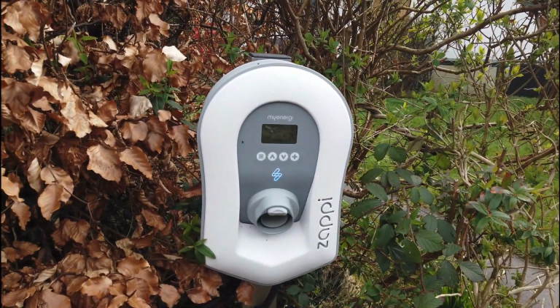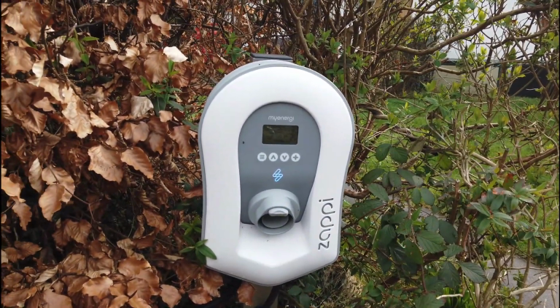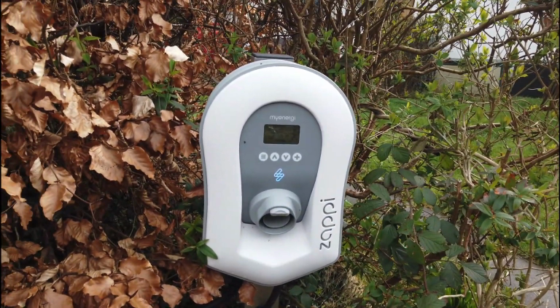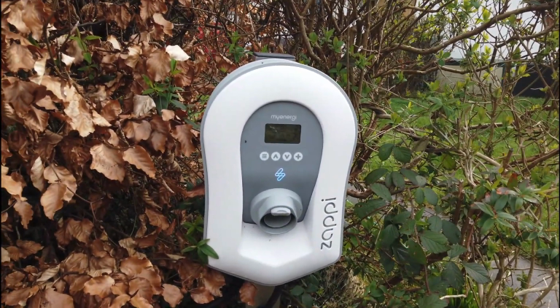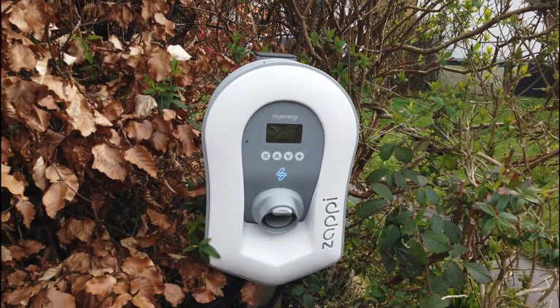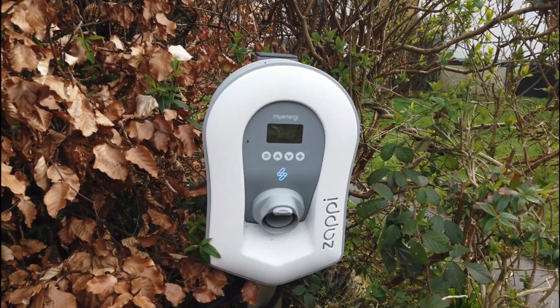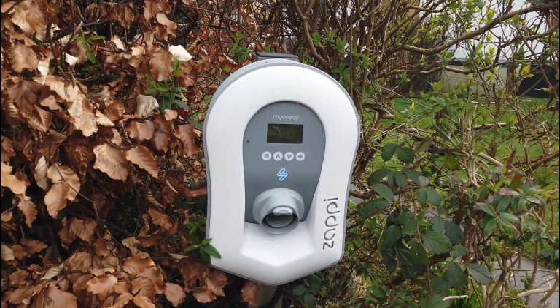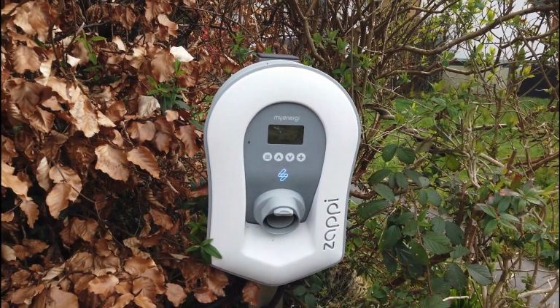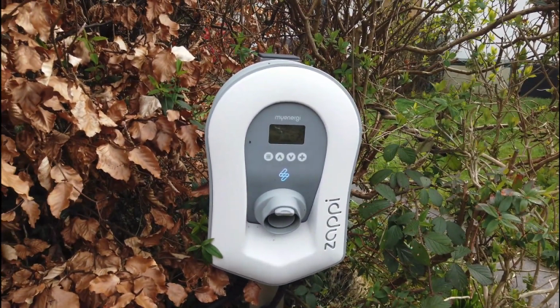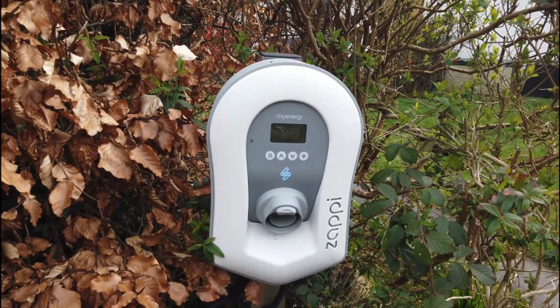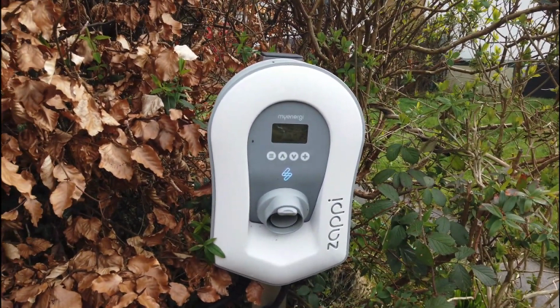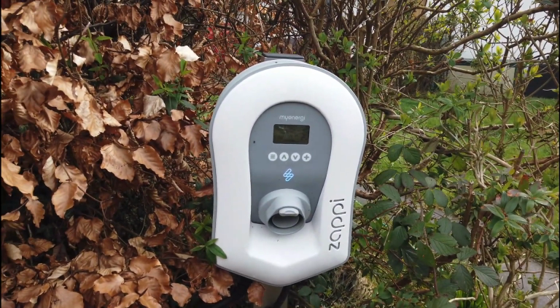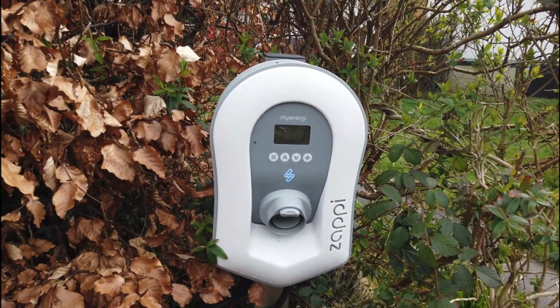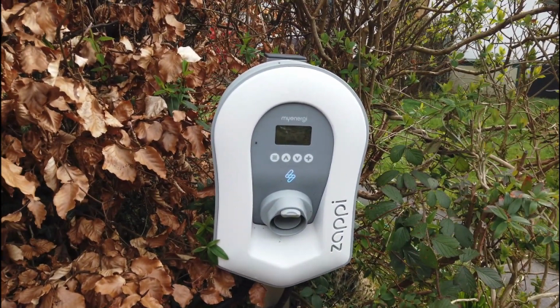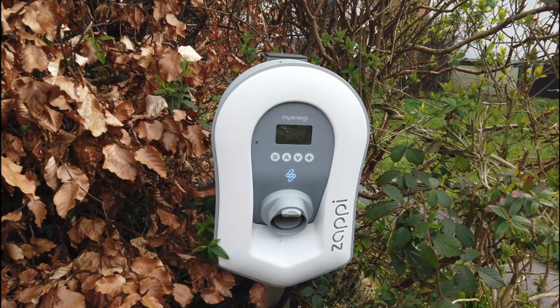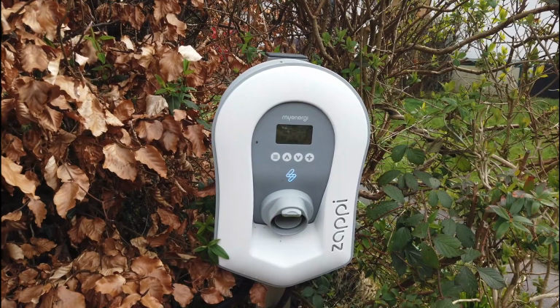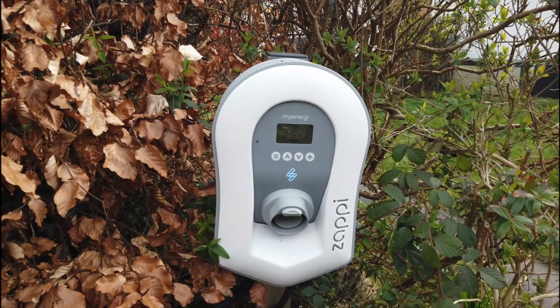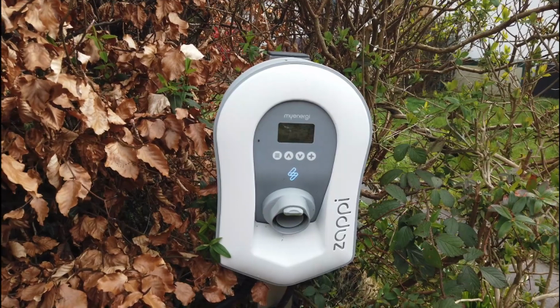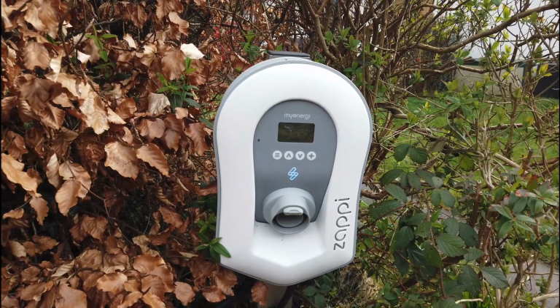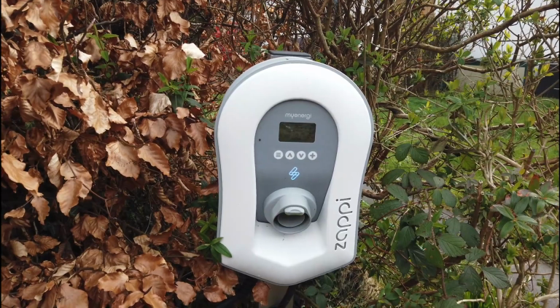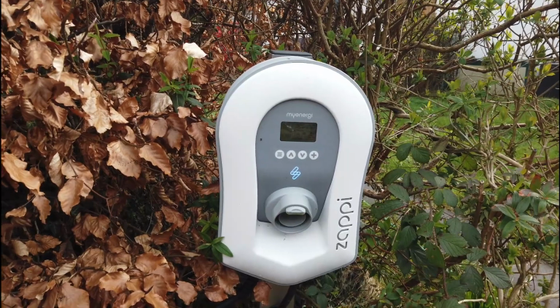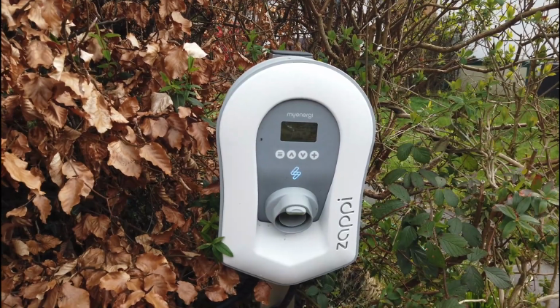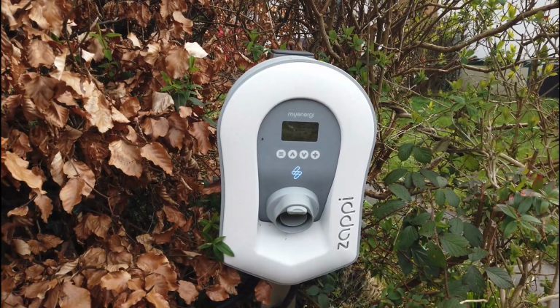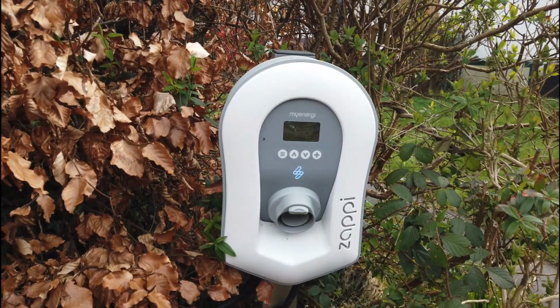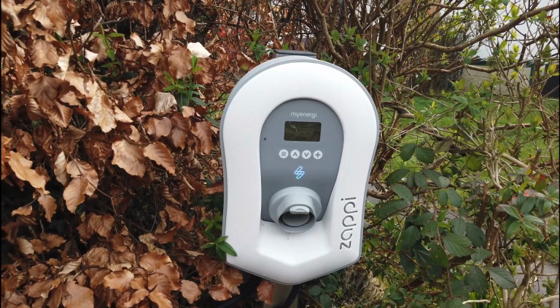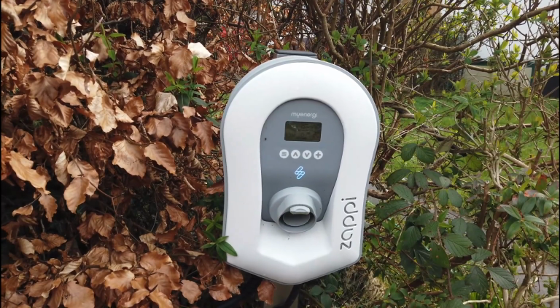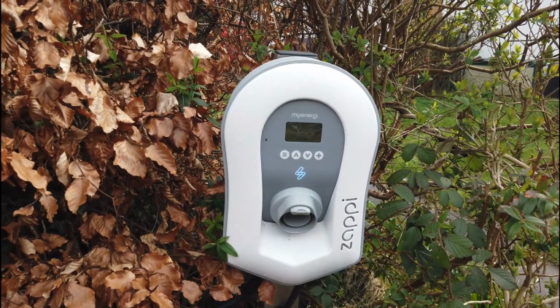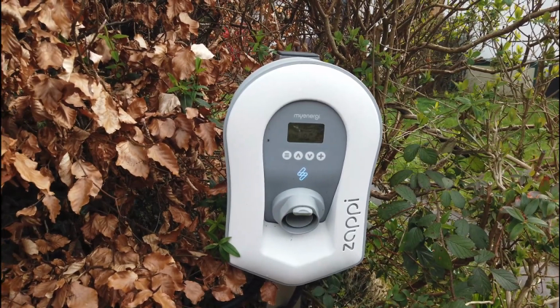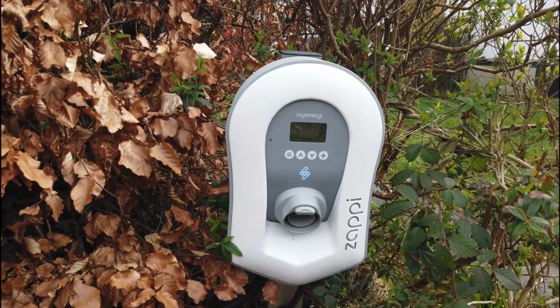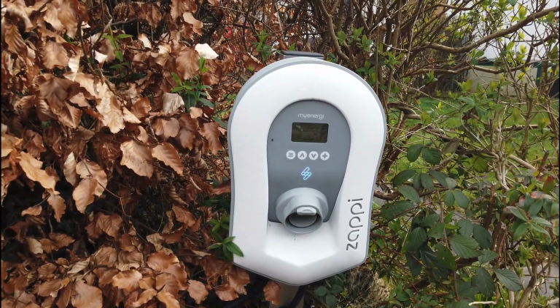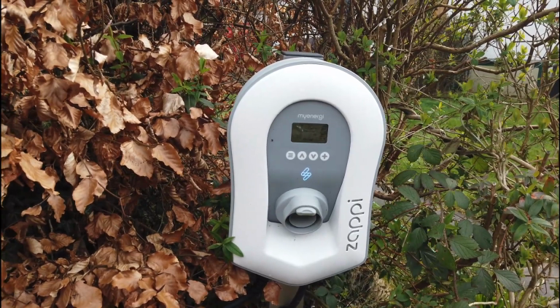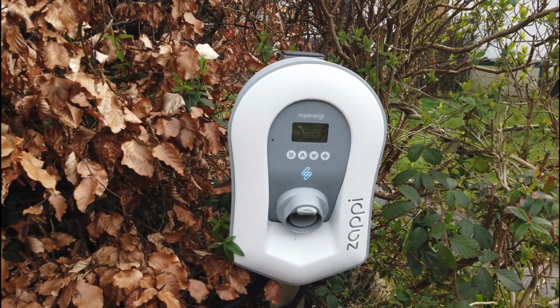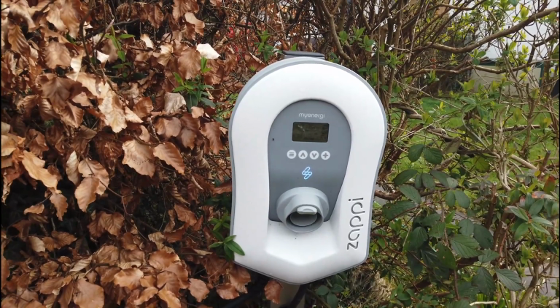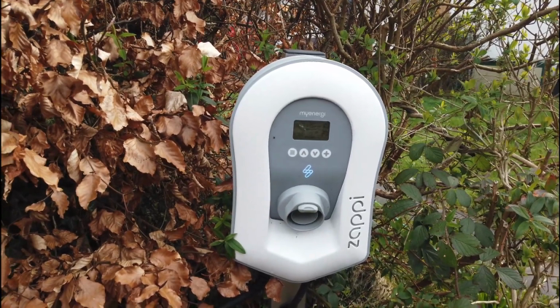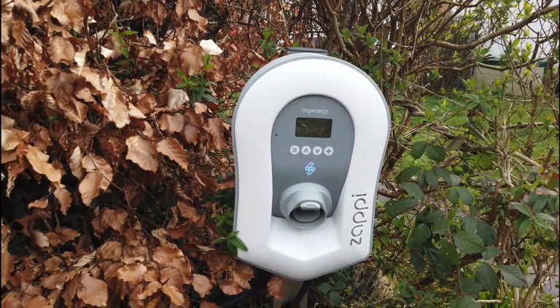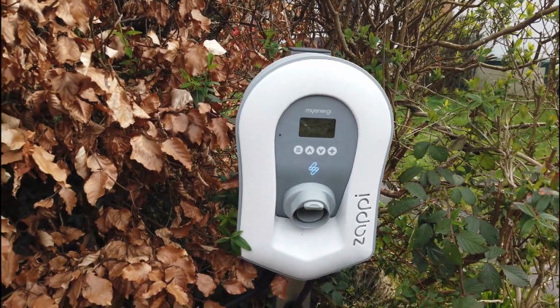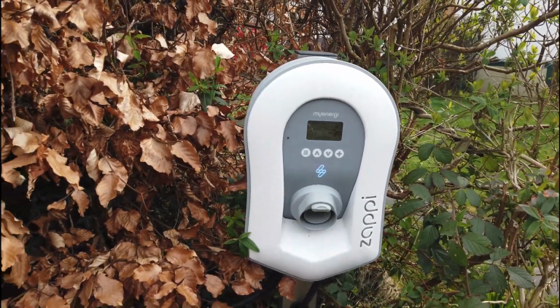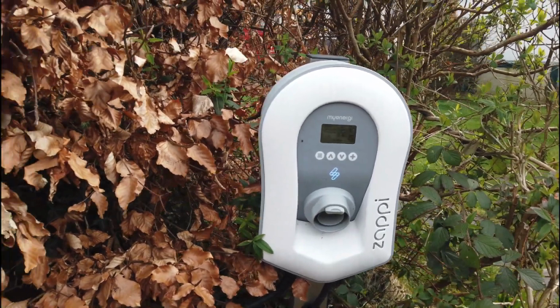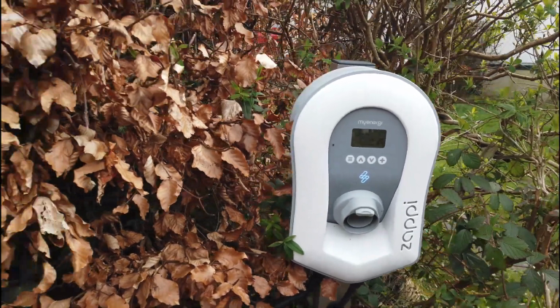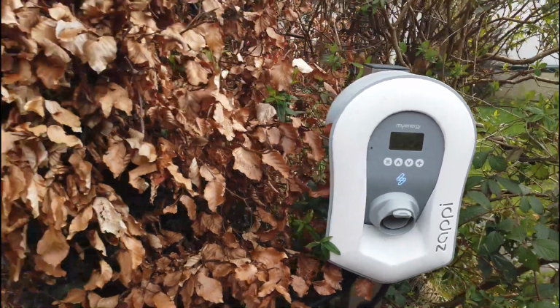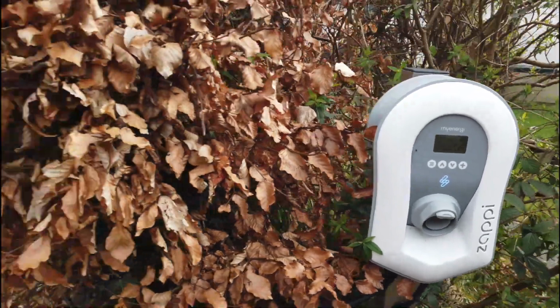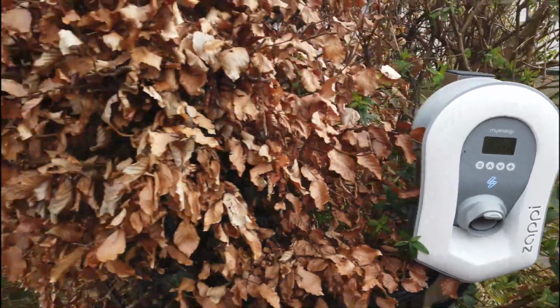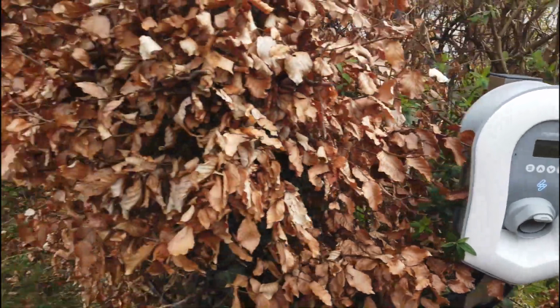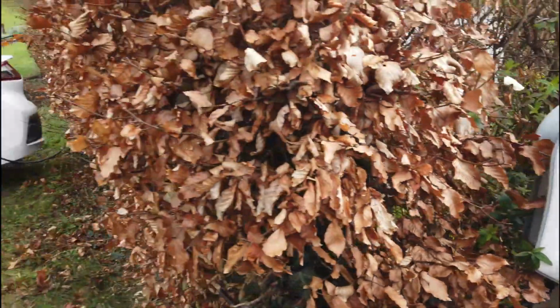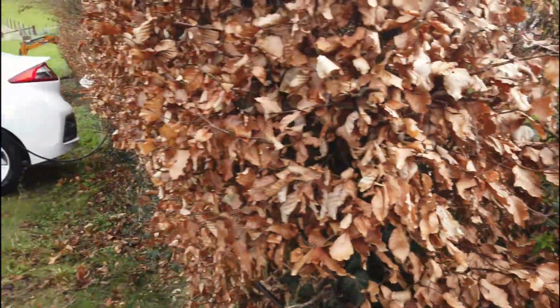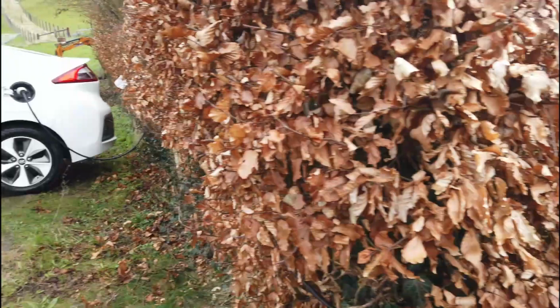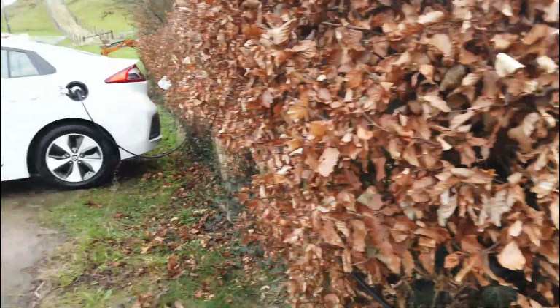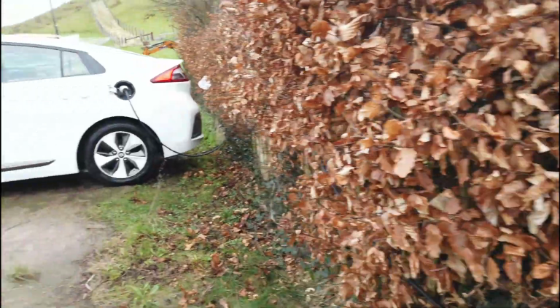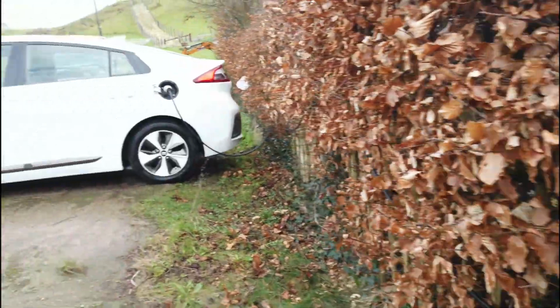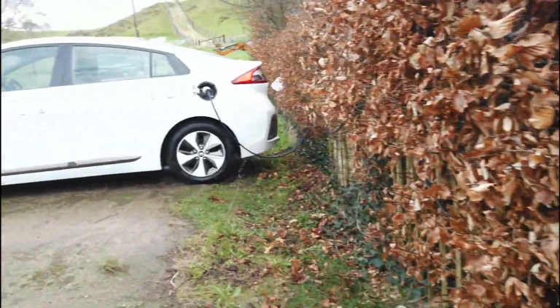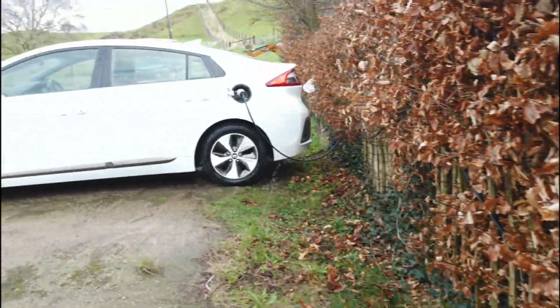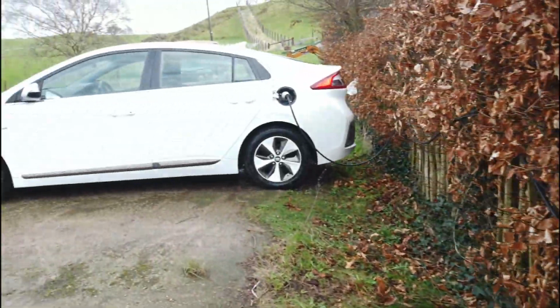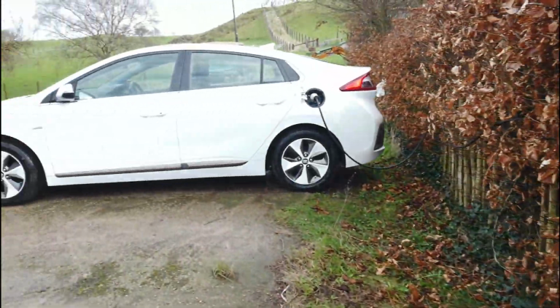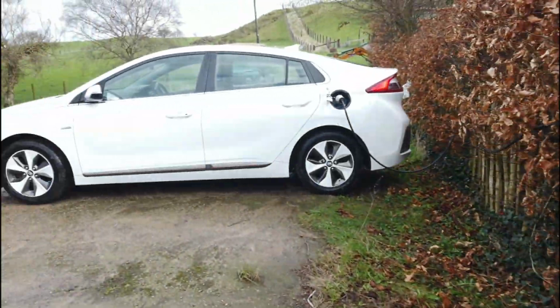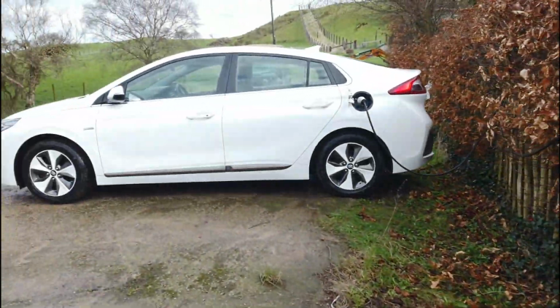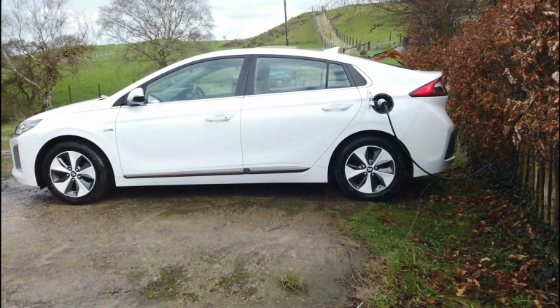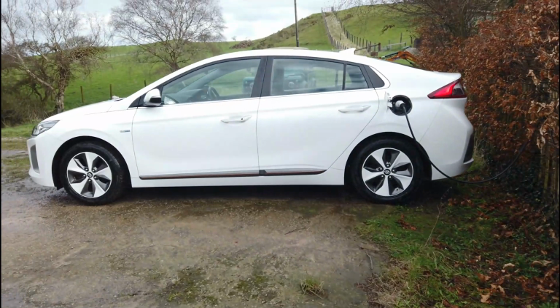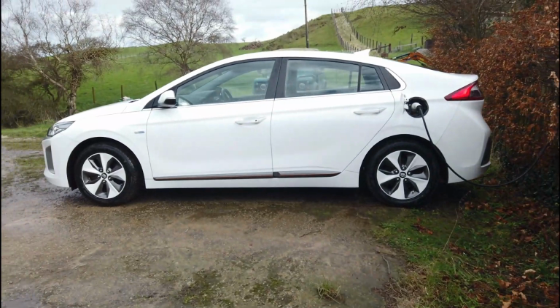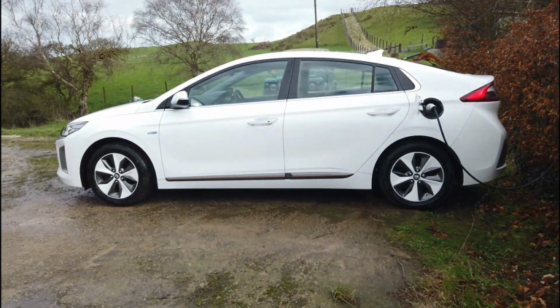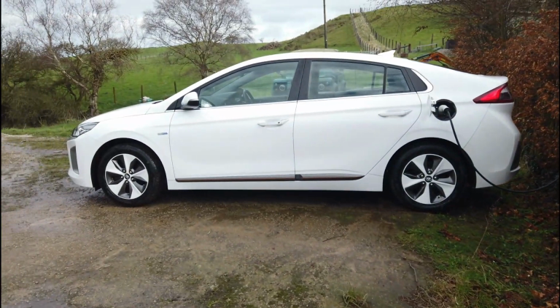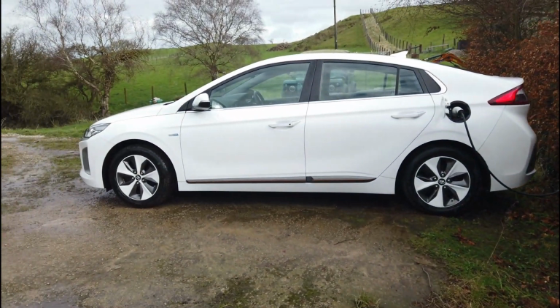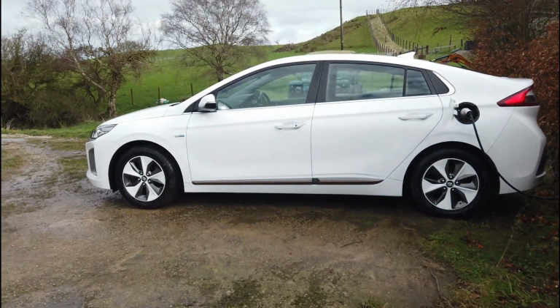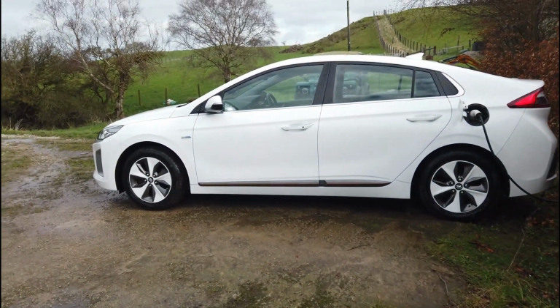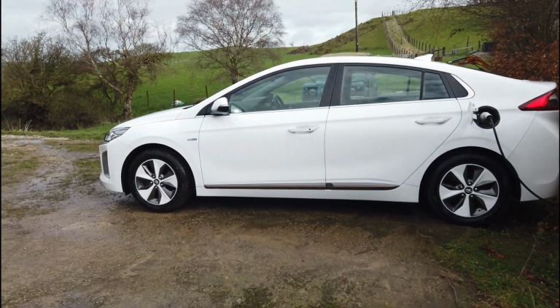Or it charges off the solar during the day if we have sun in Wales. I'll just pull up some statistics here.